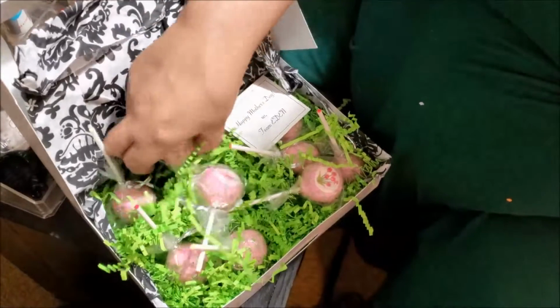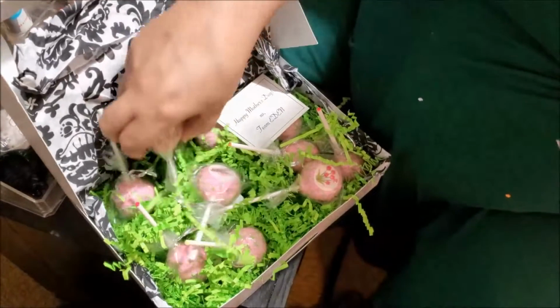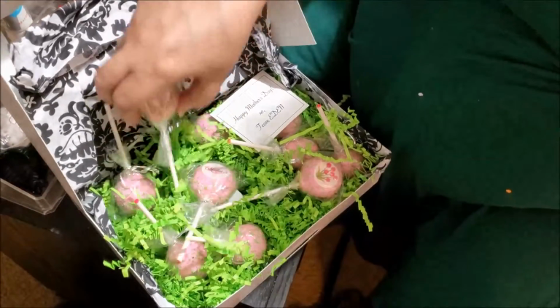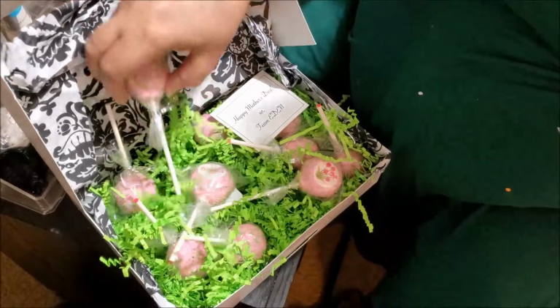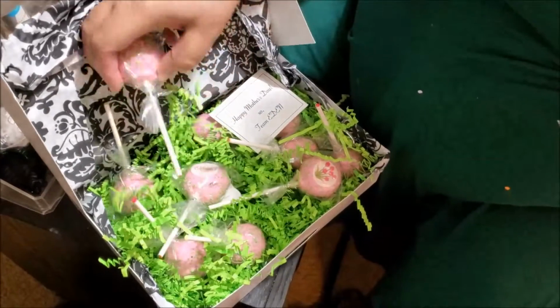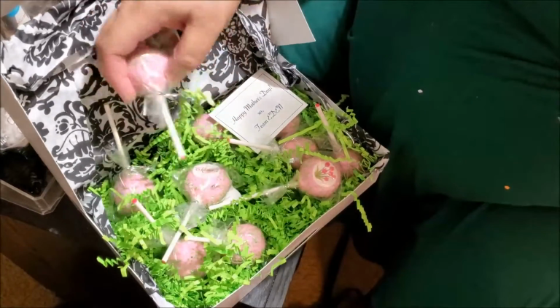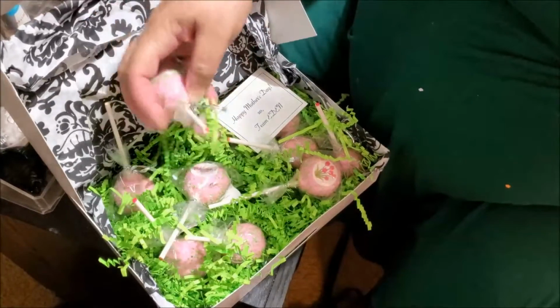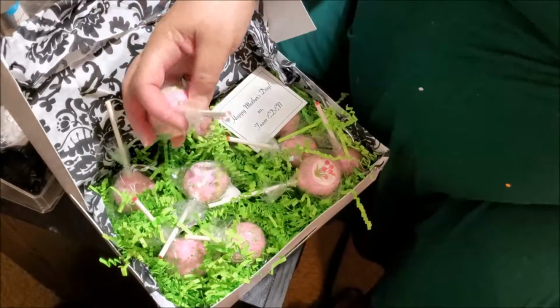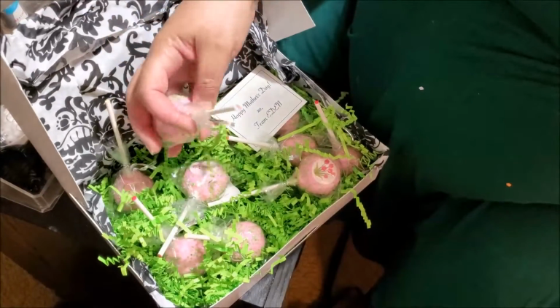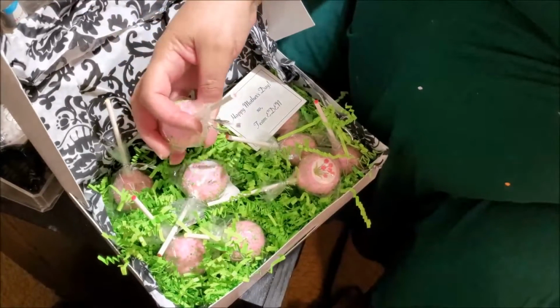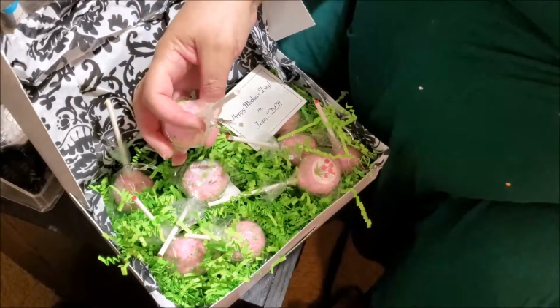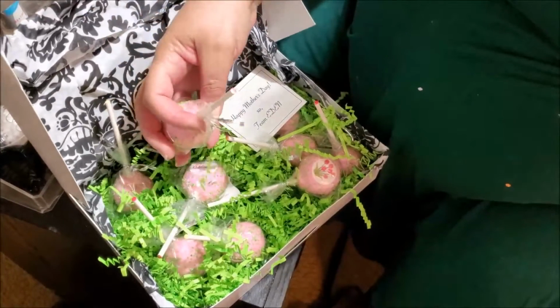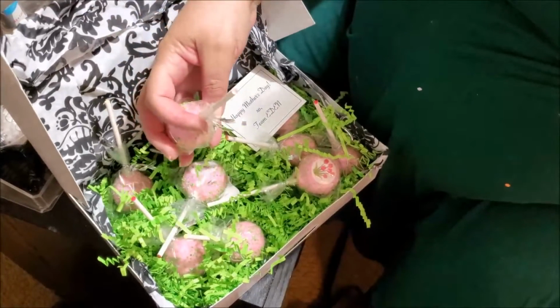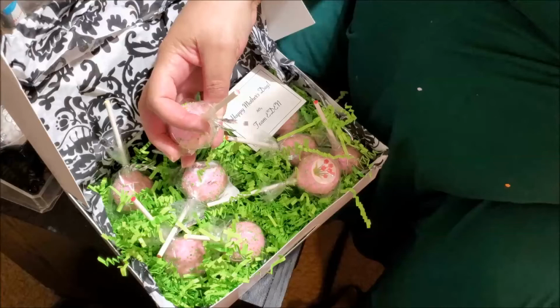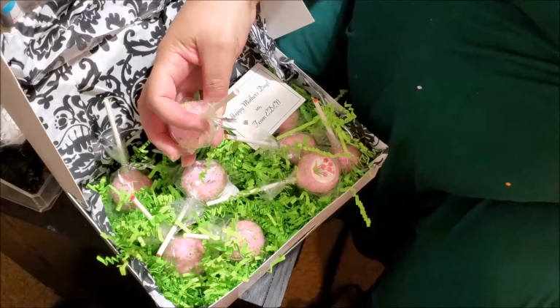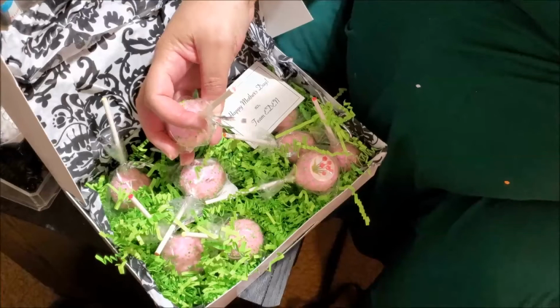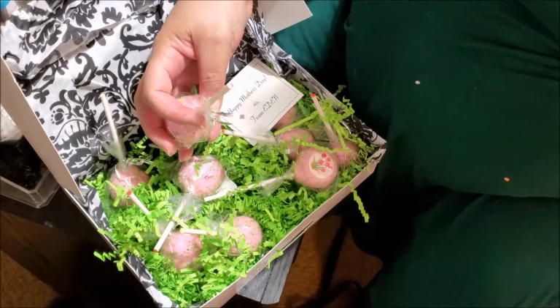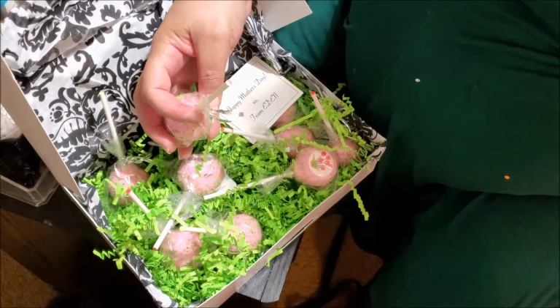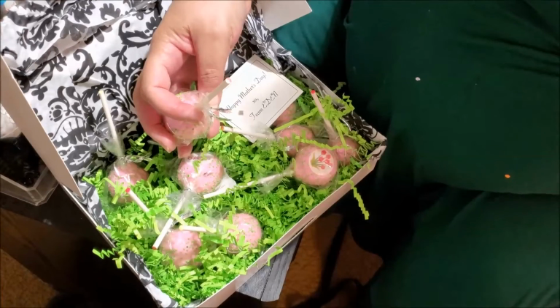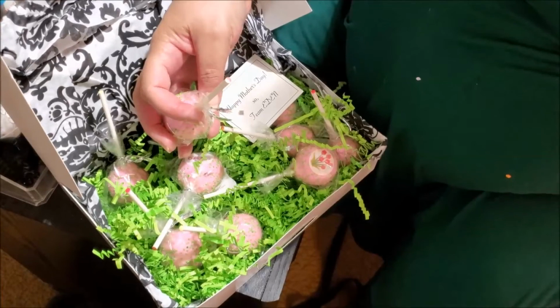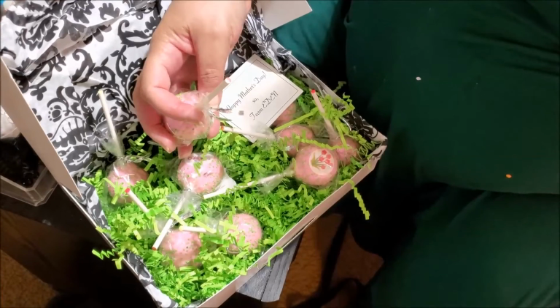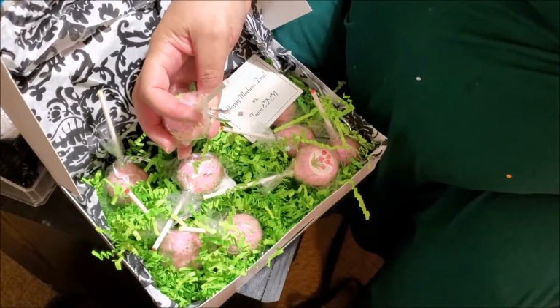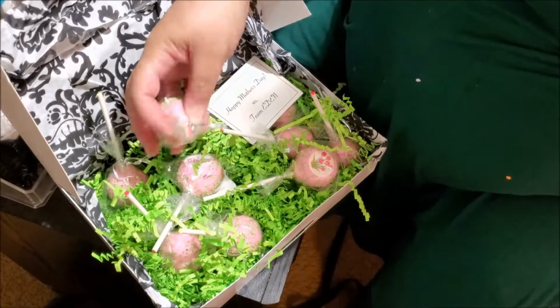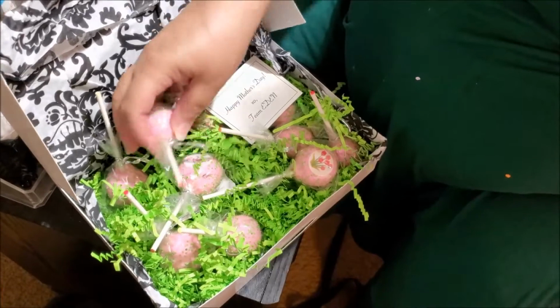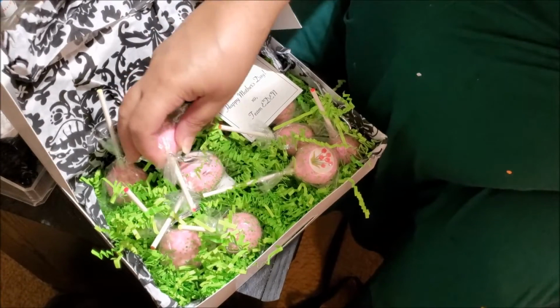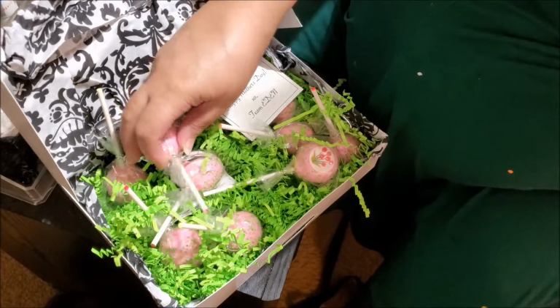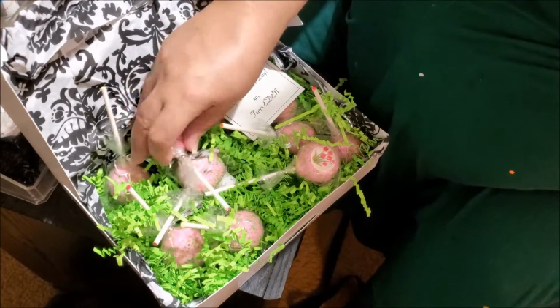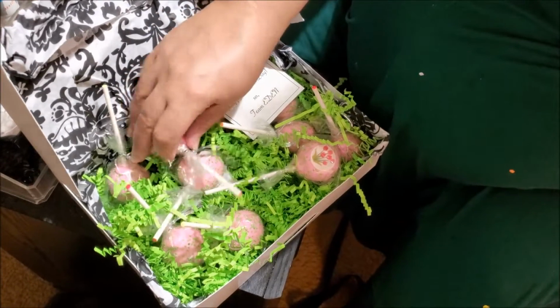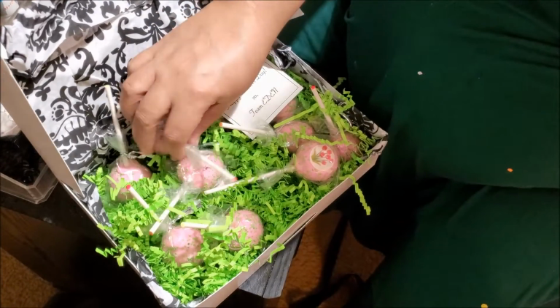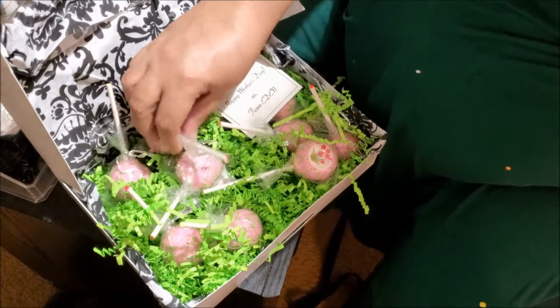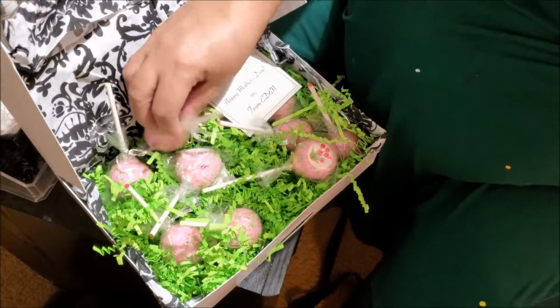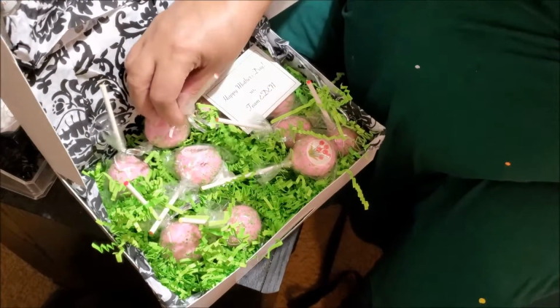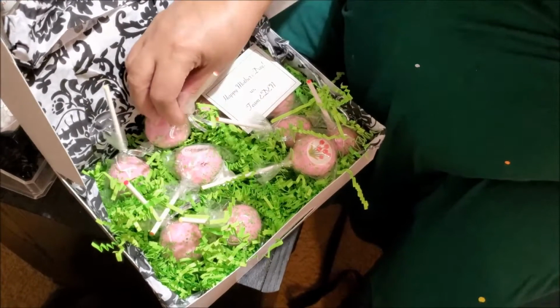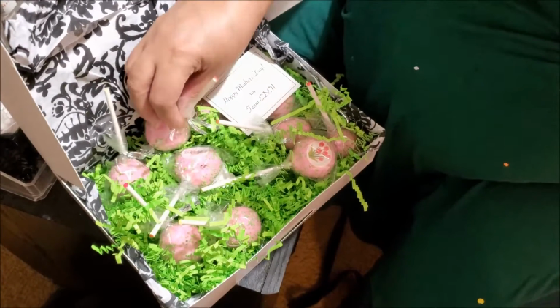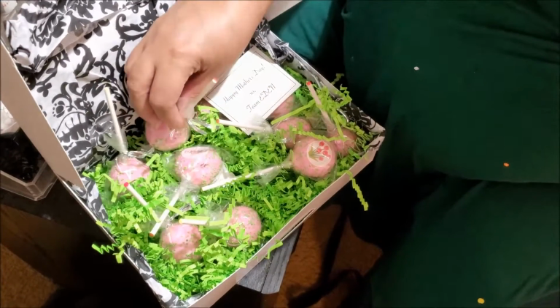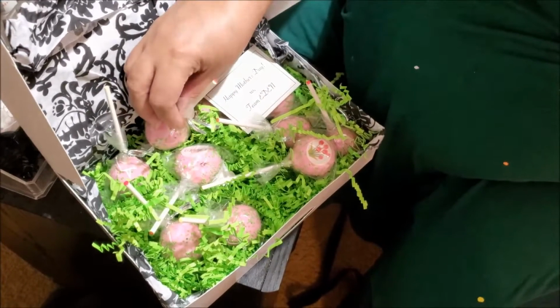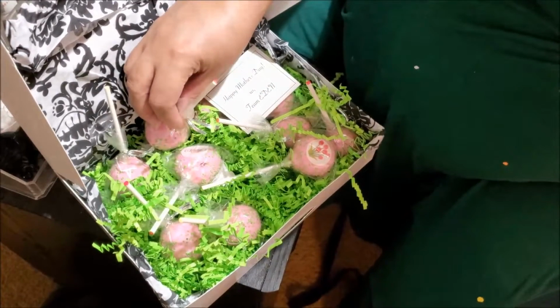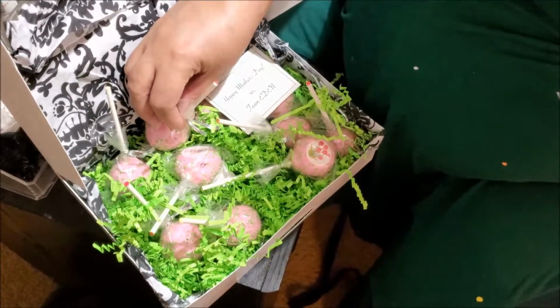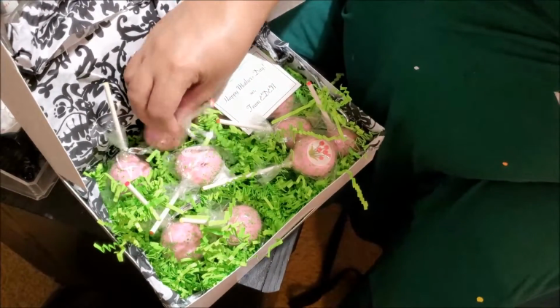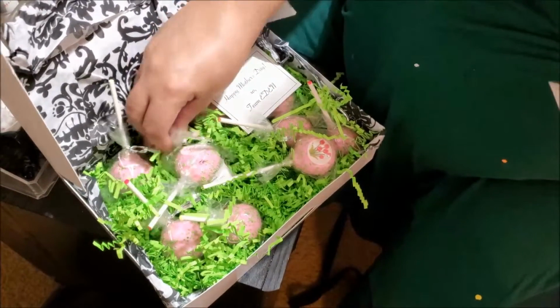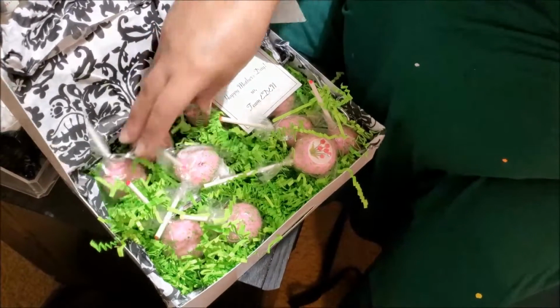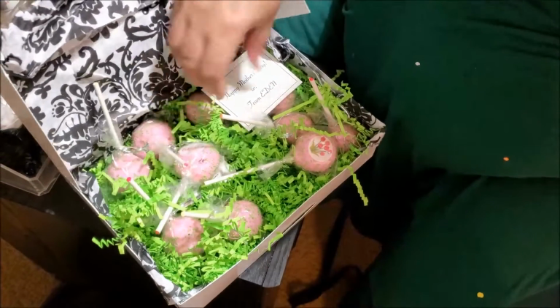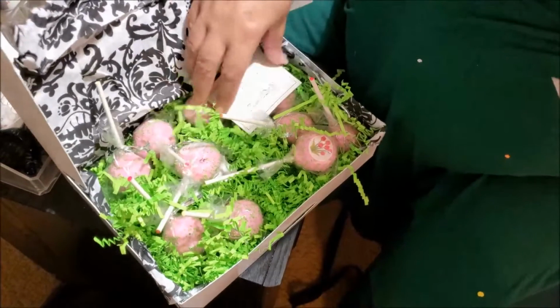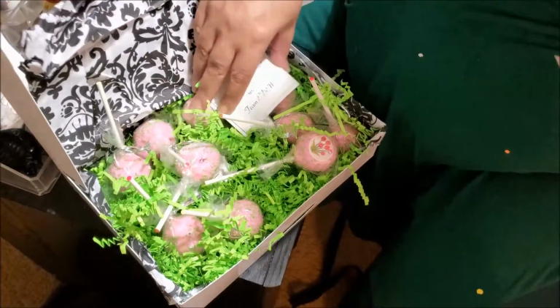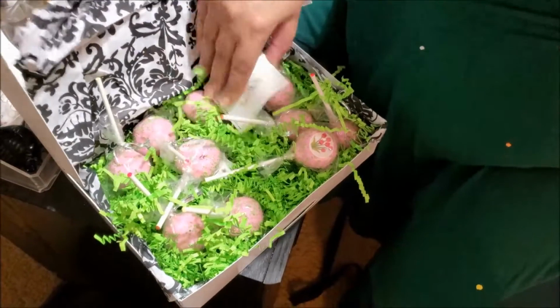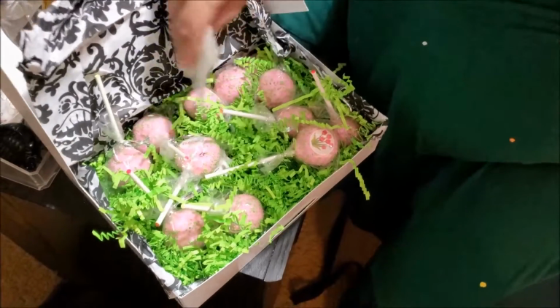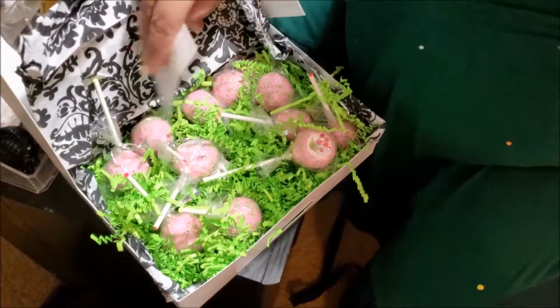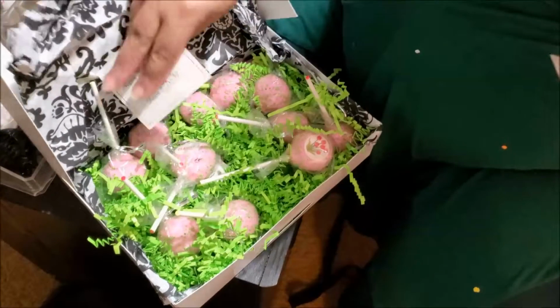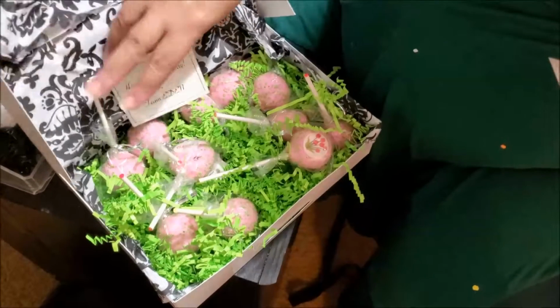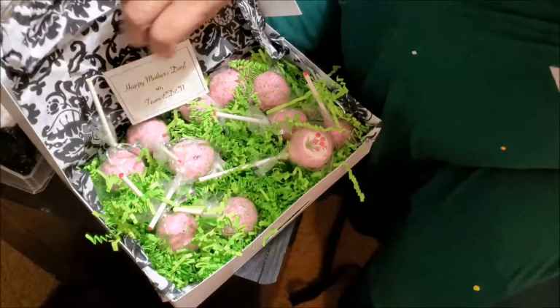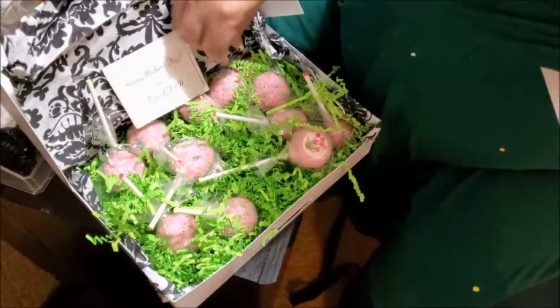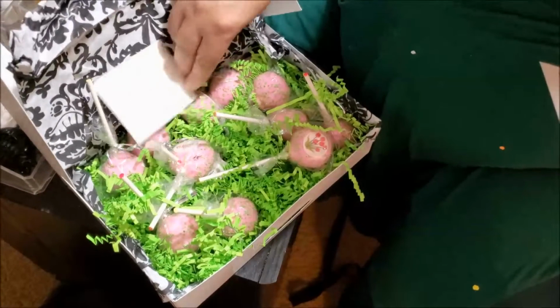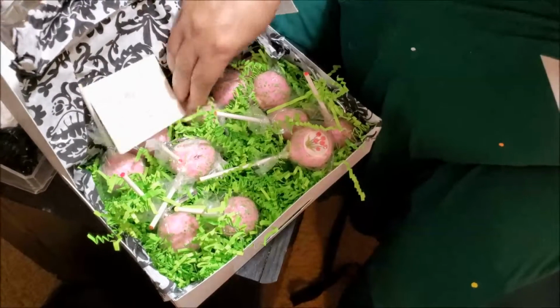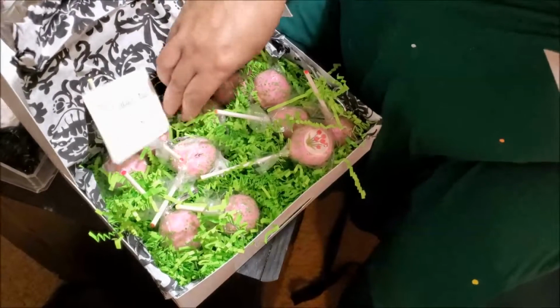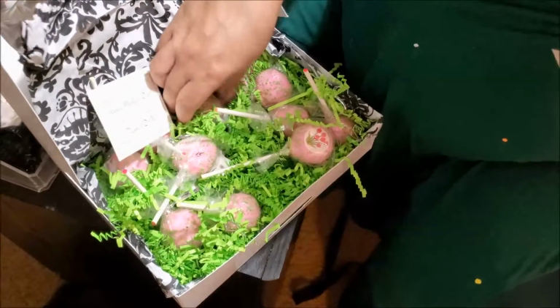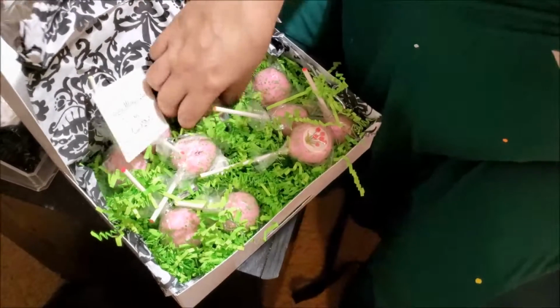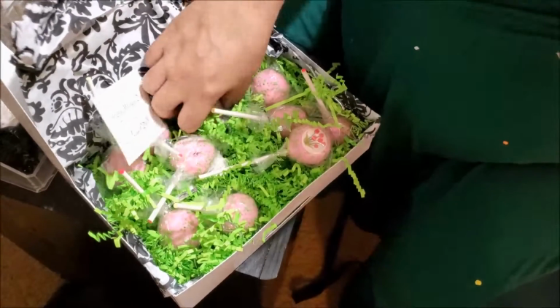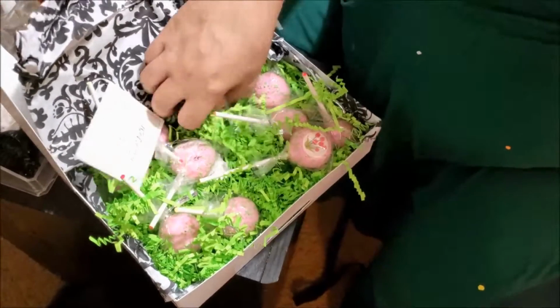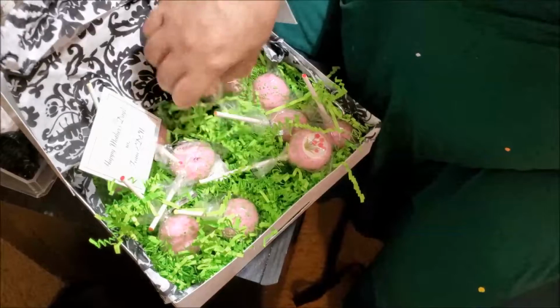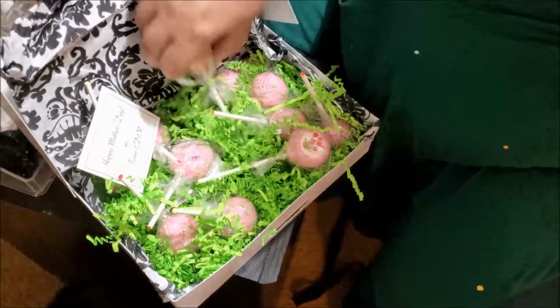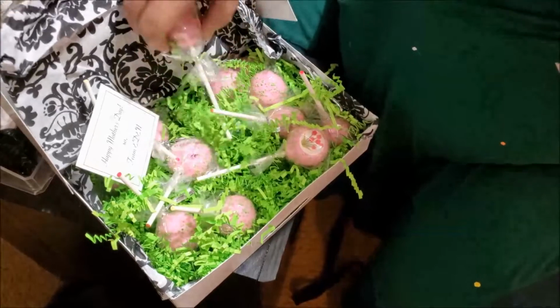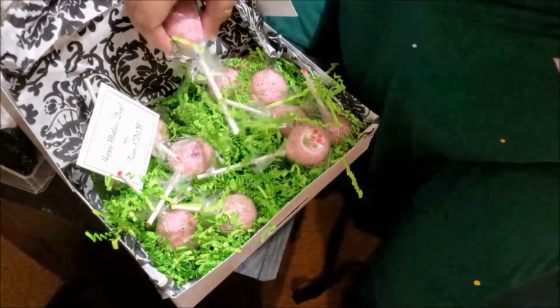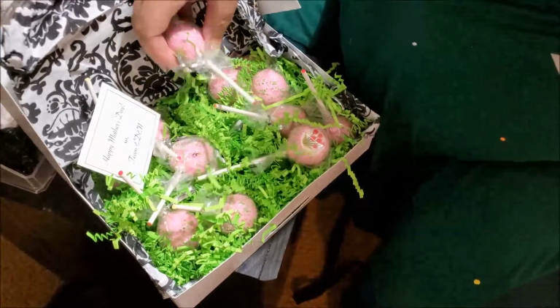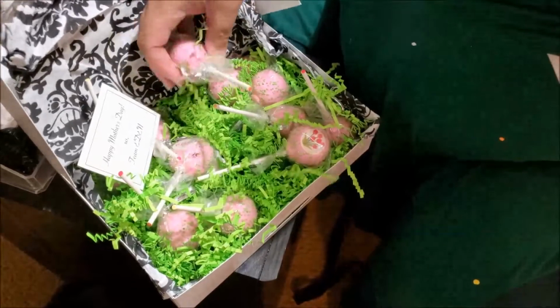Lots of s'mores. That's a half and half? We don't know.